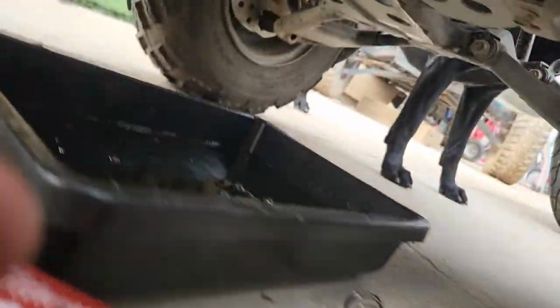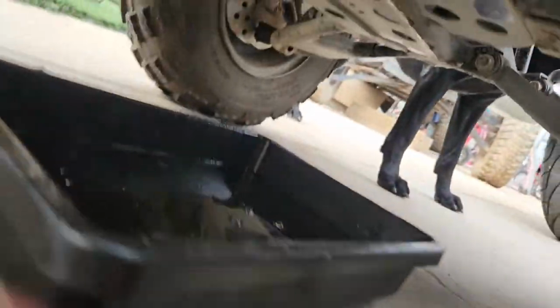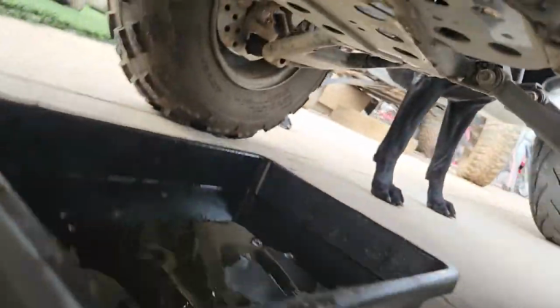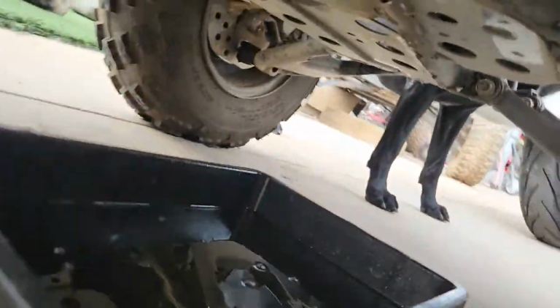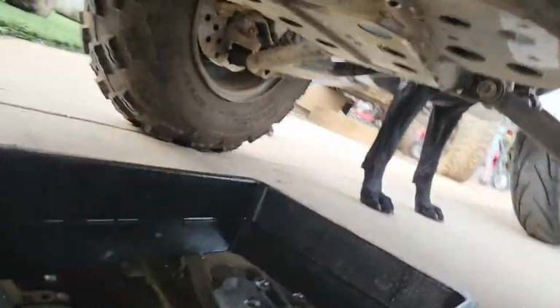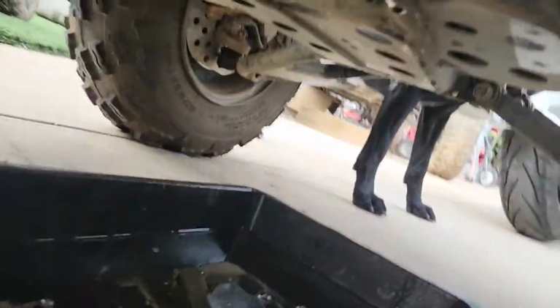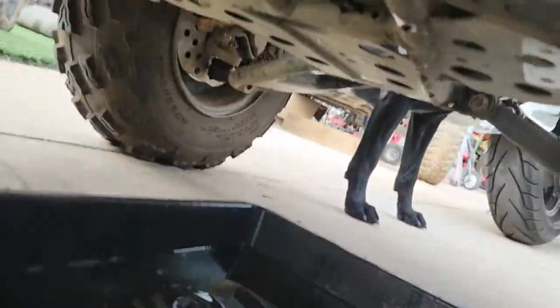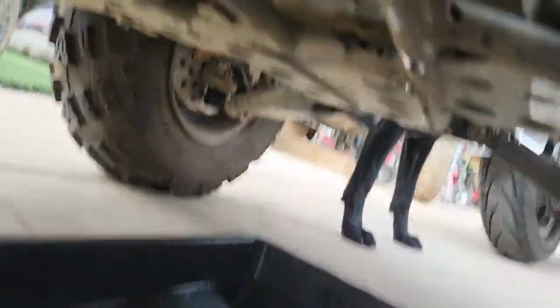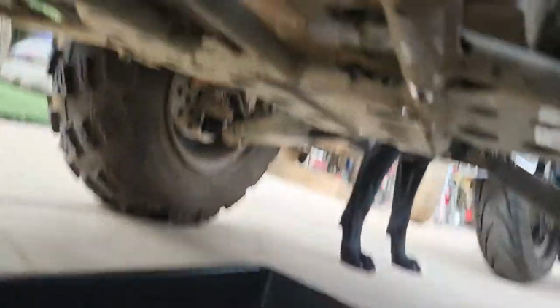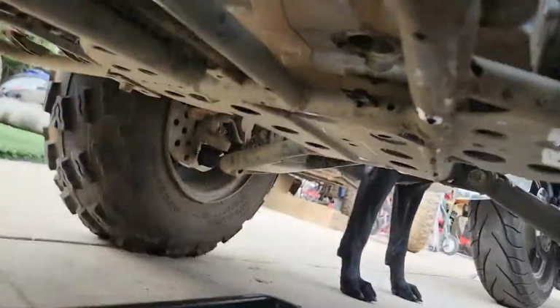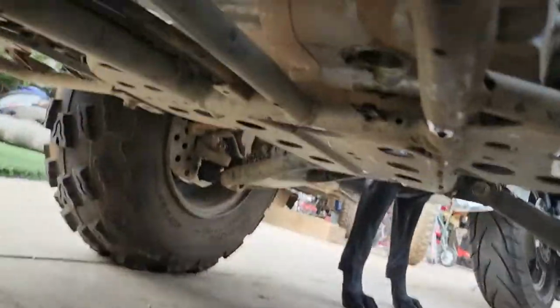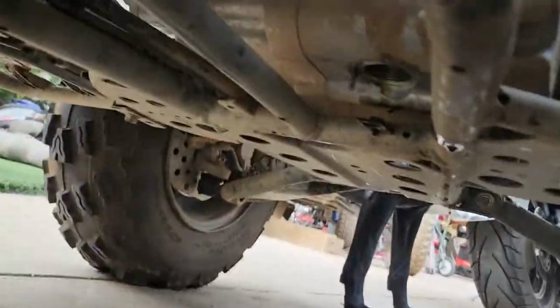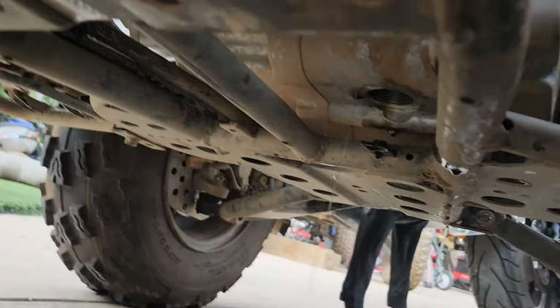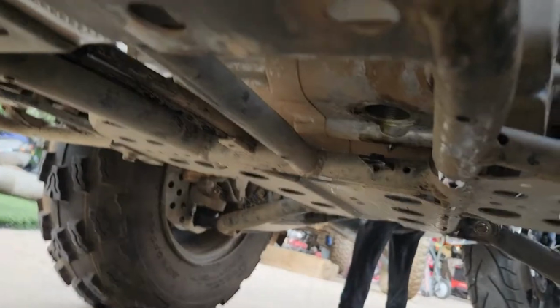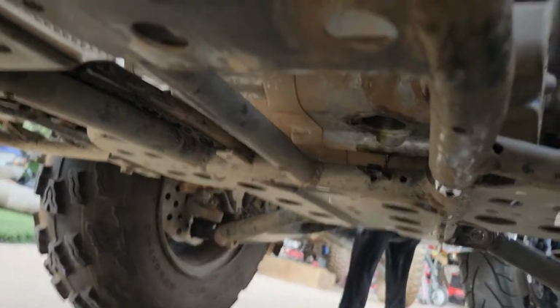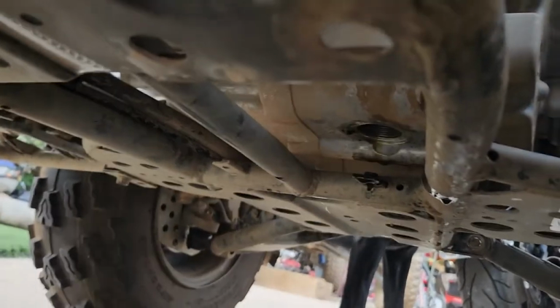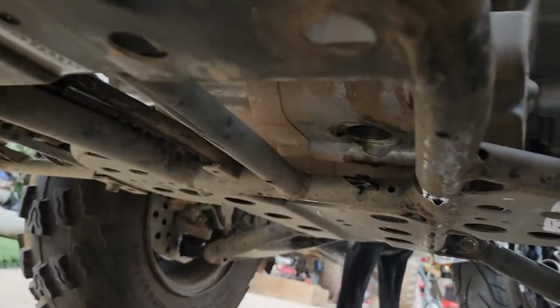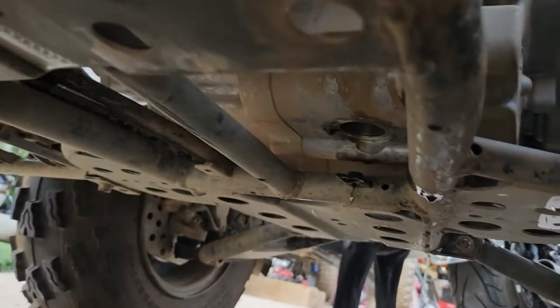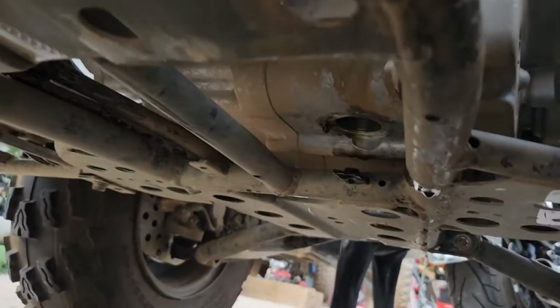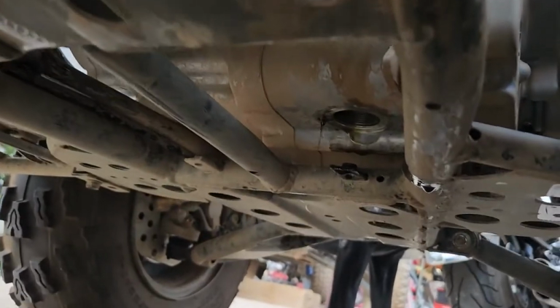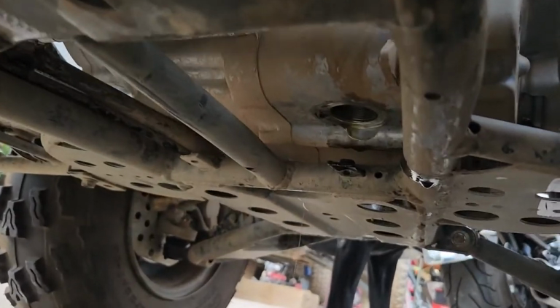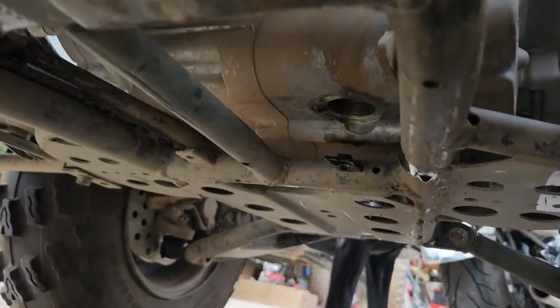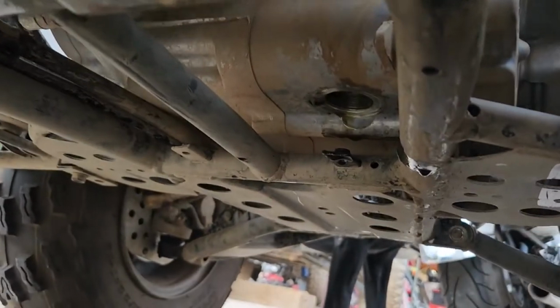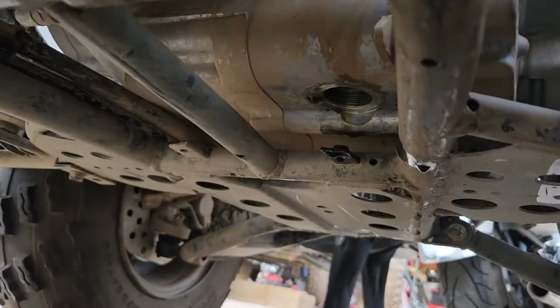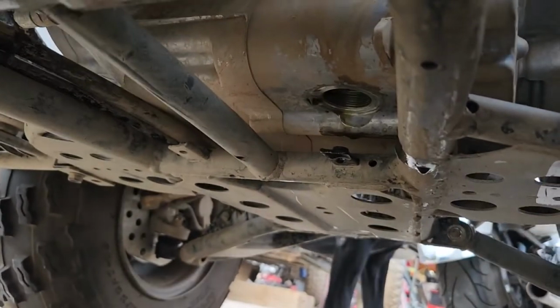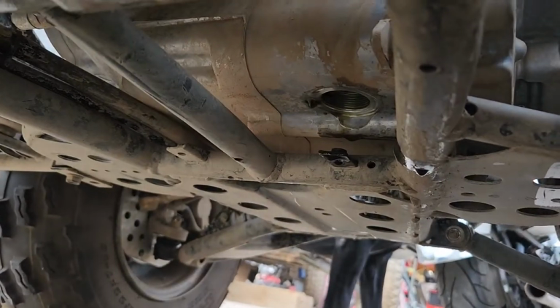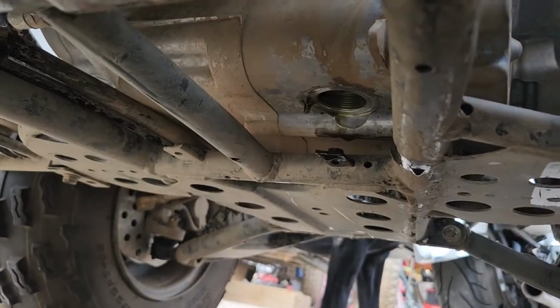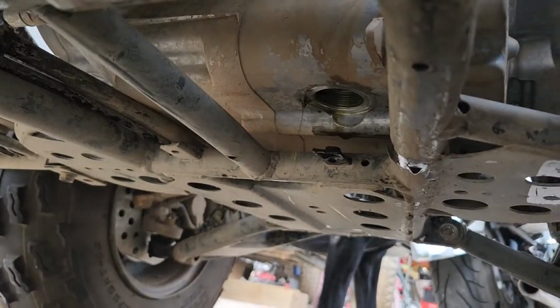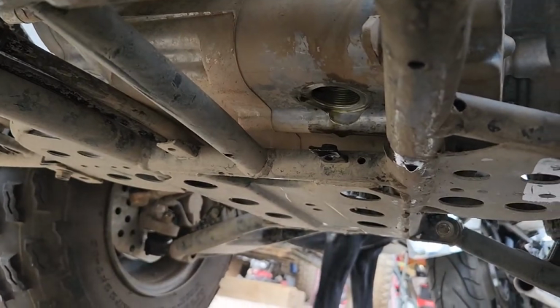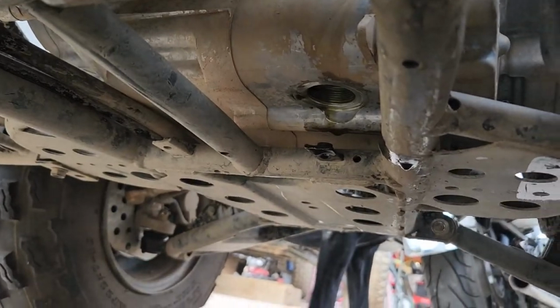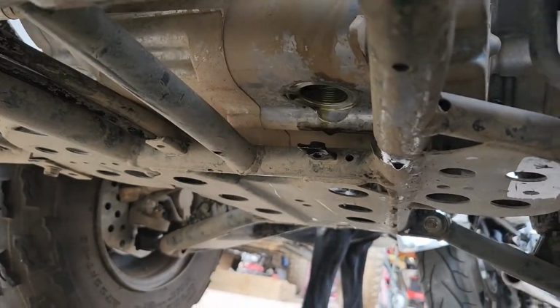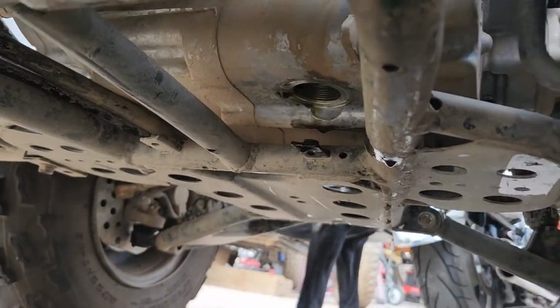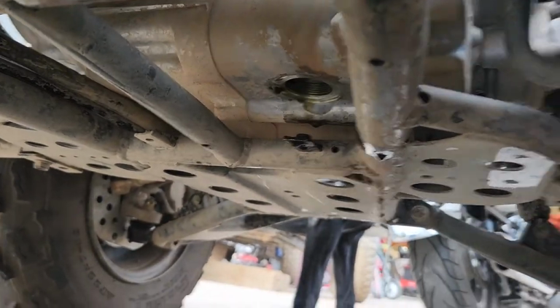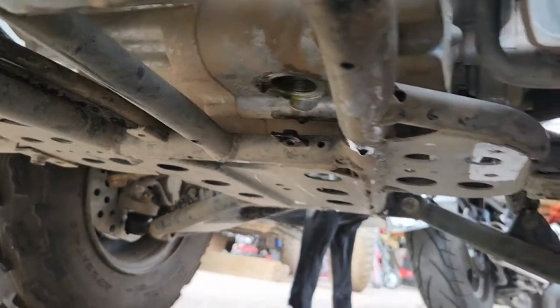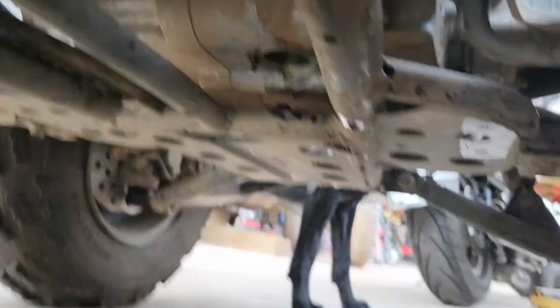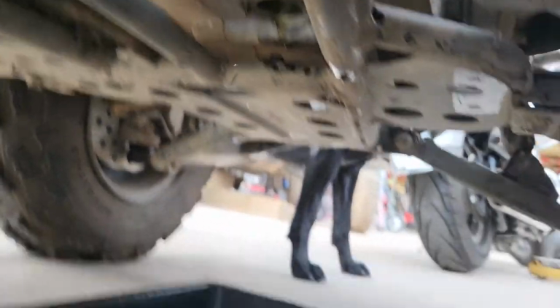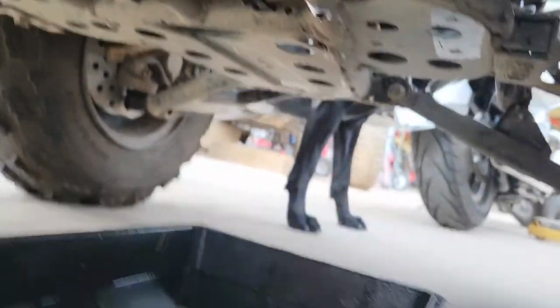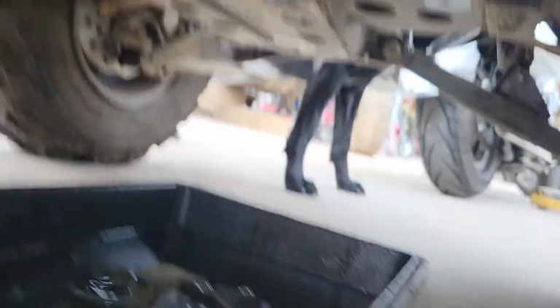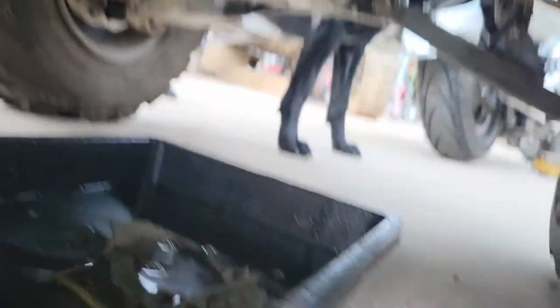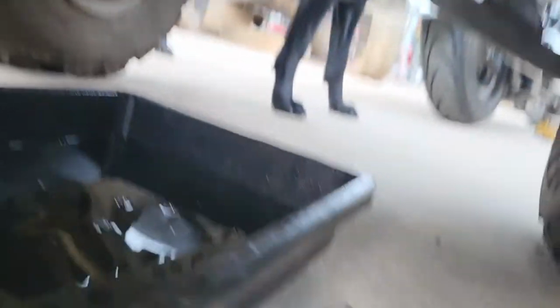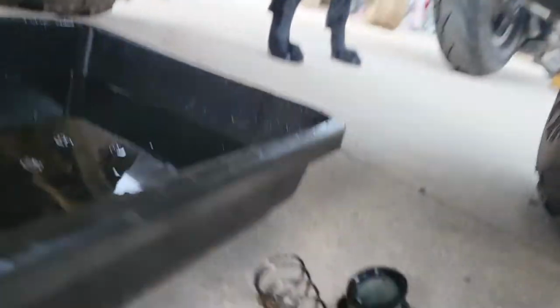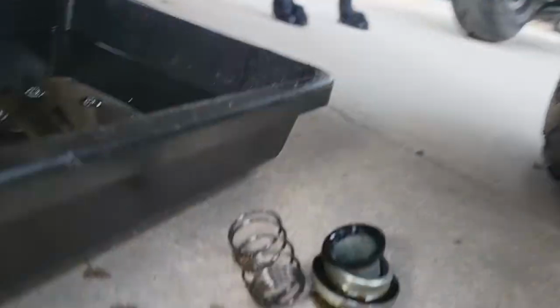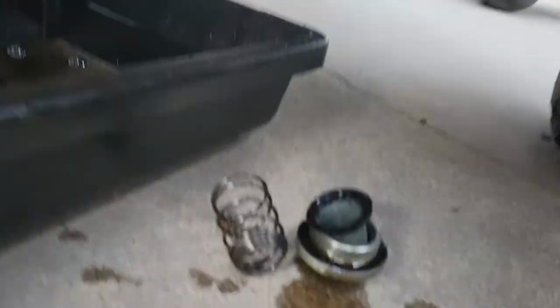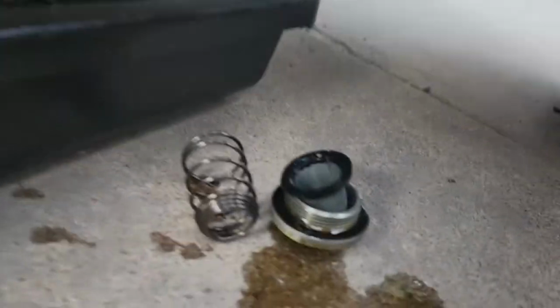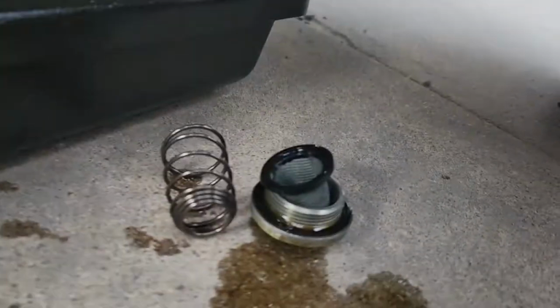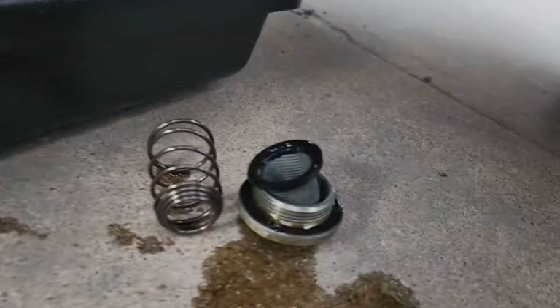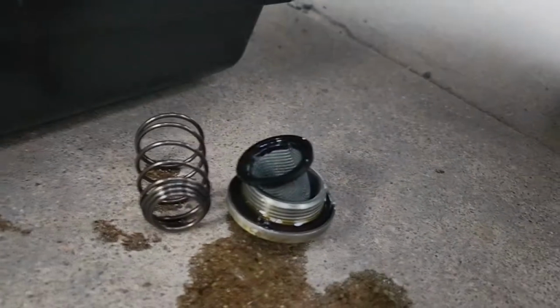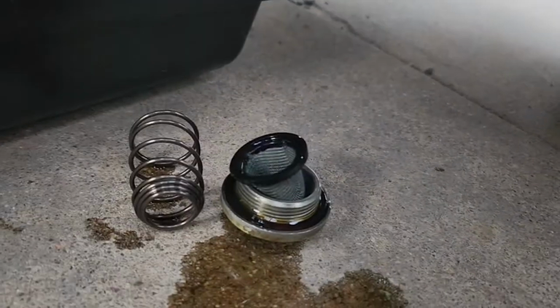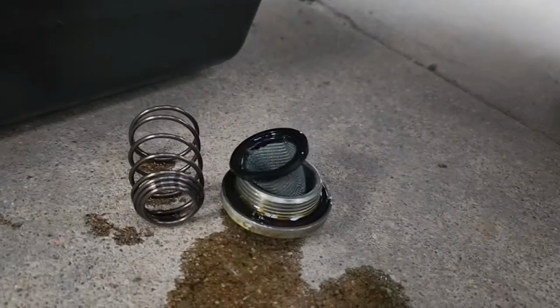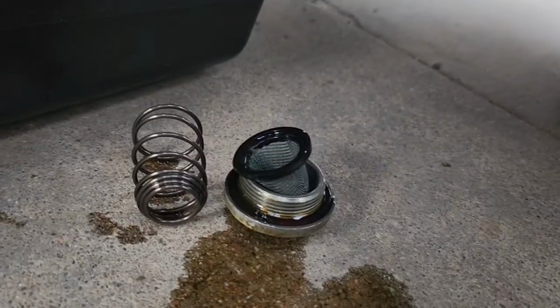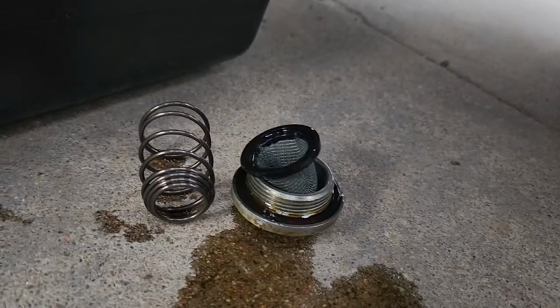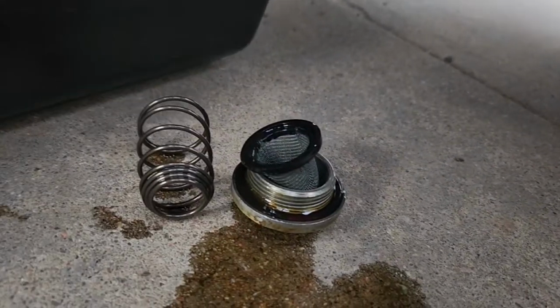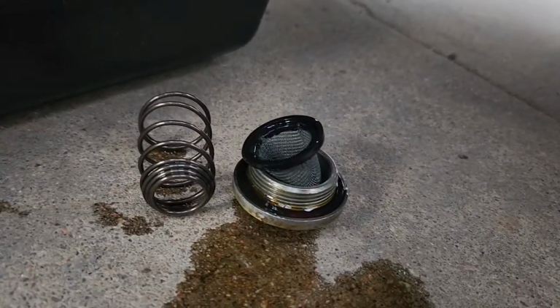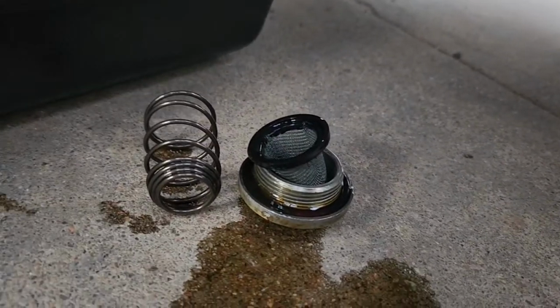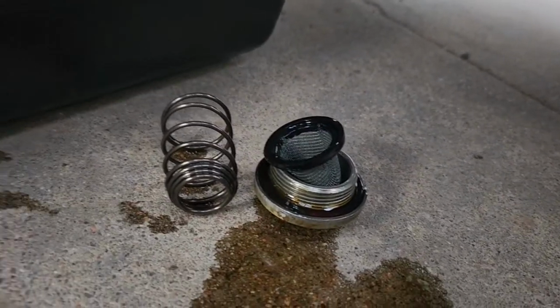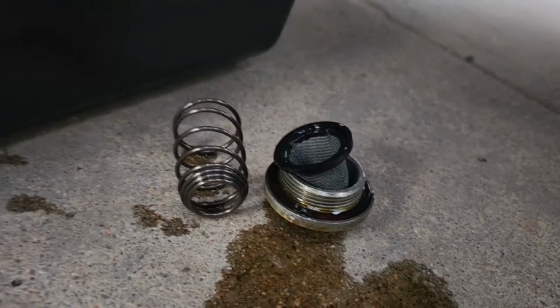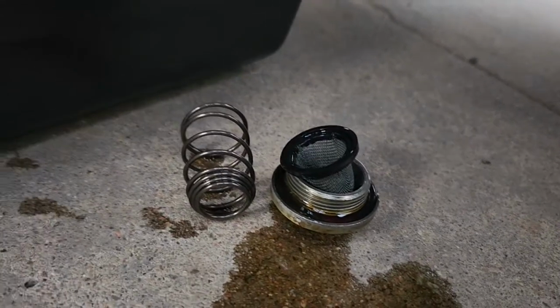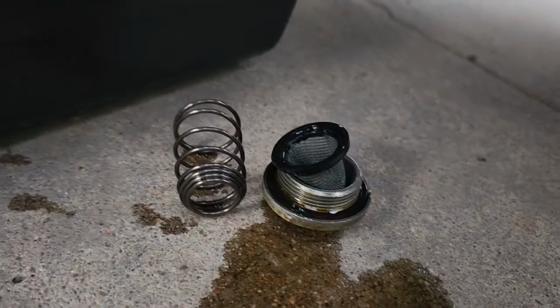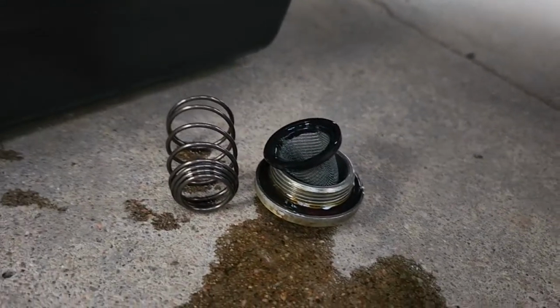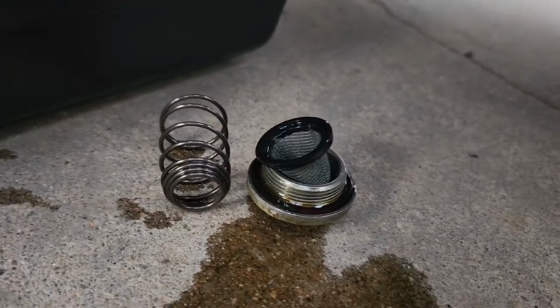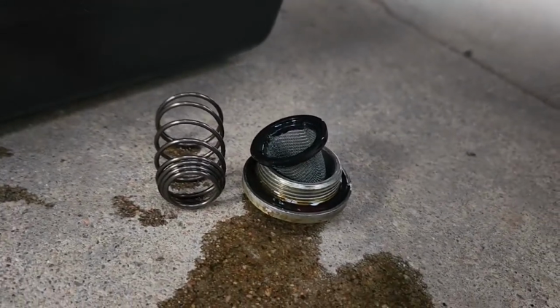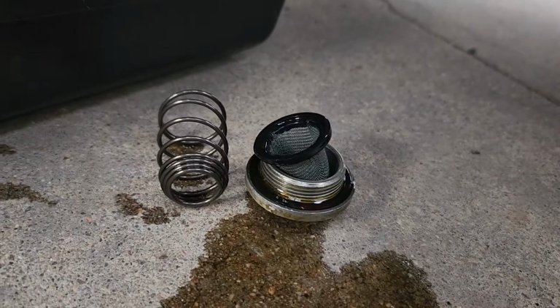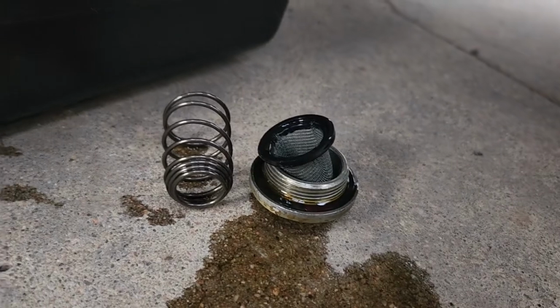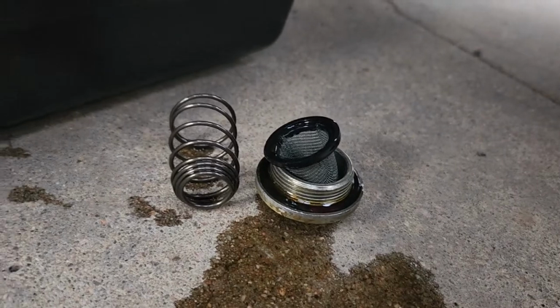Obviously you're gonna start down here on the right side of the quad underneath. You've got the drain plug right there, and the drain plug looks like this. This is your oil filter.